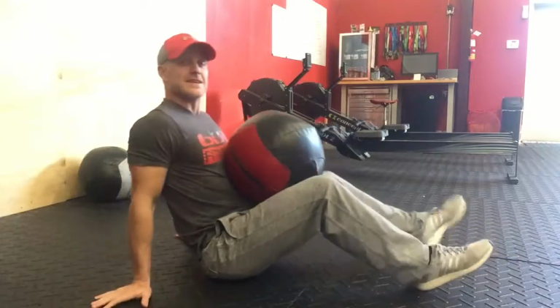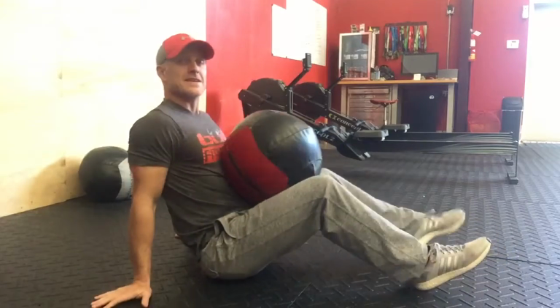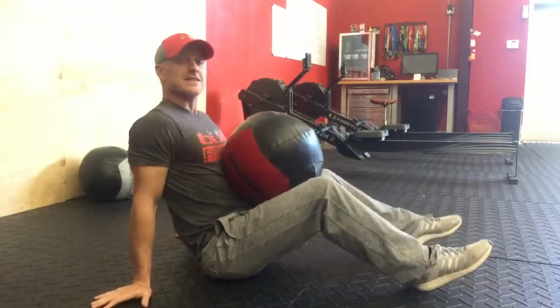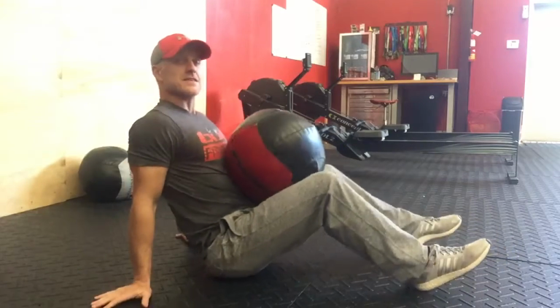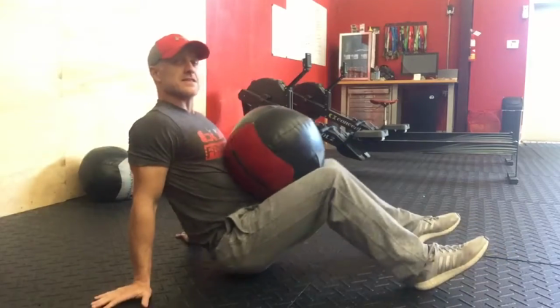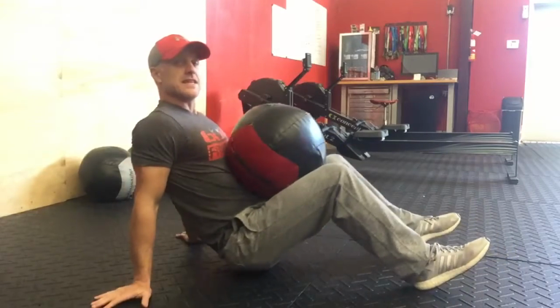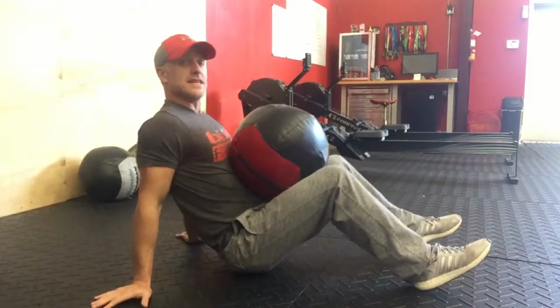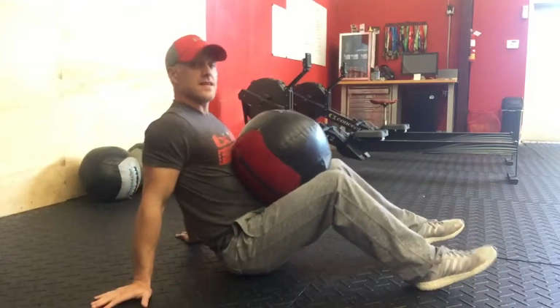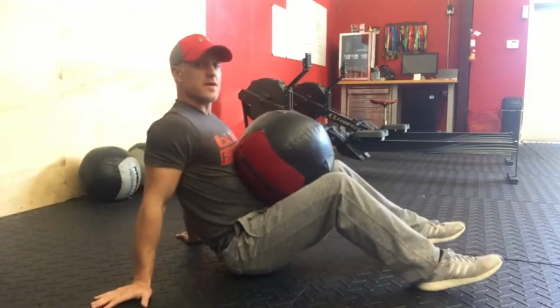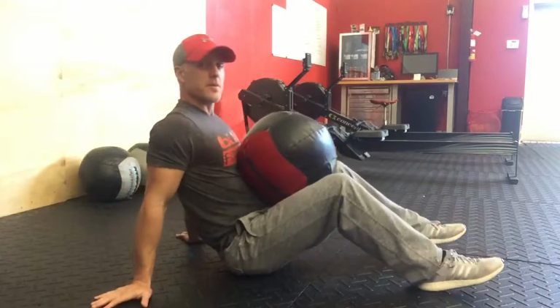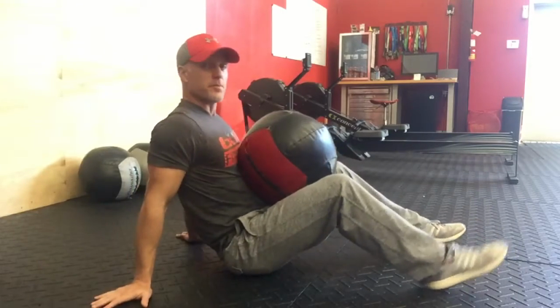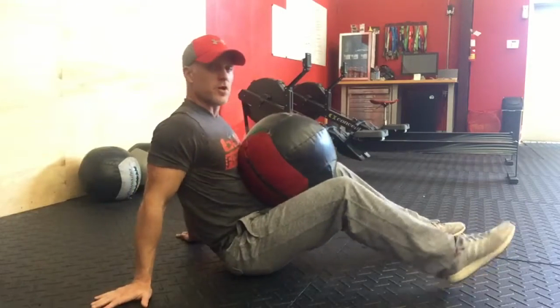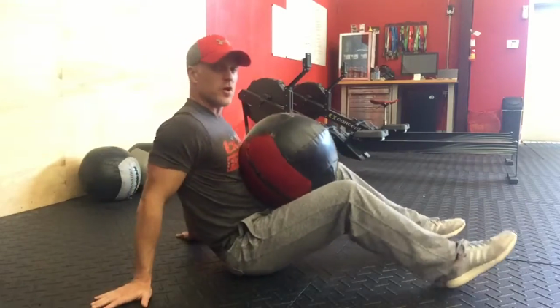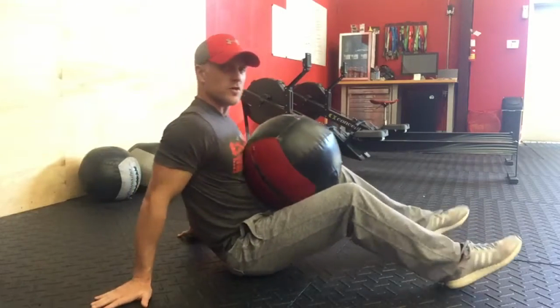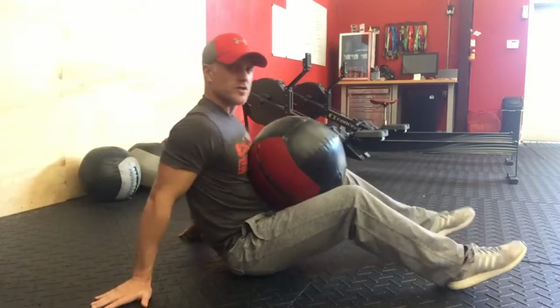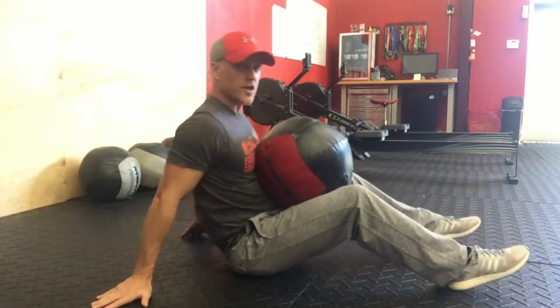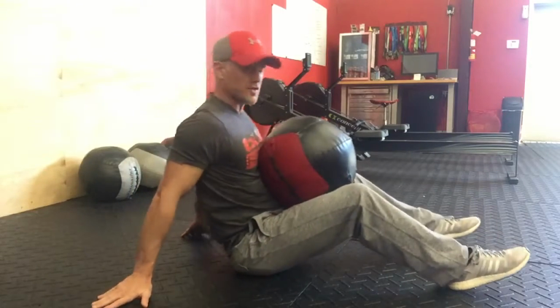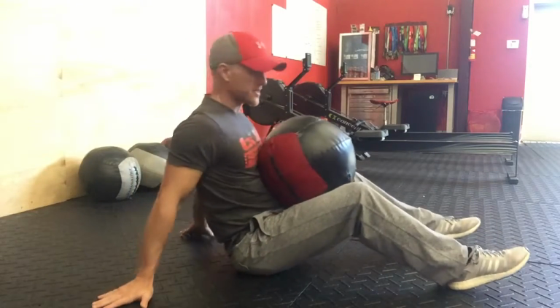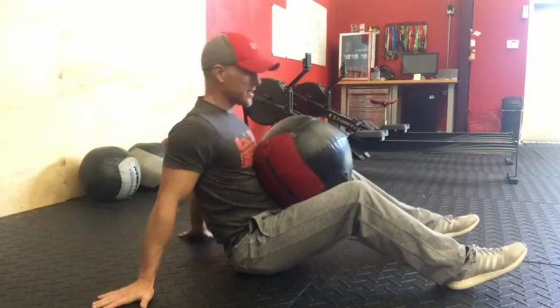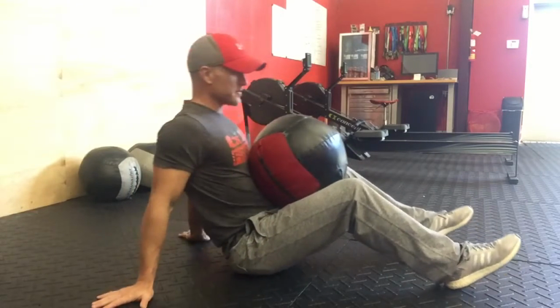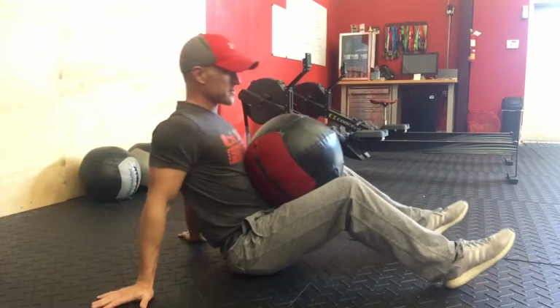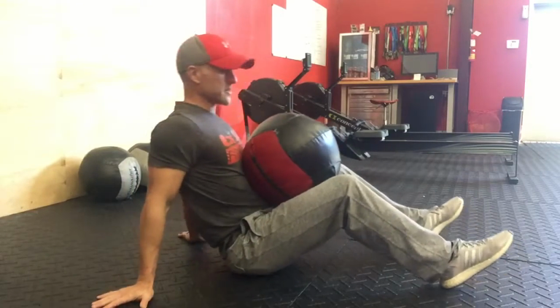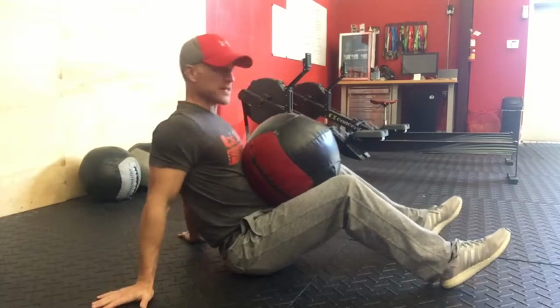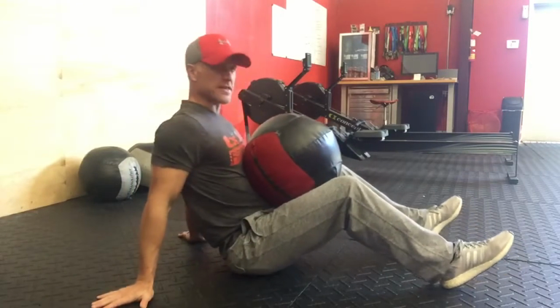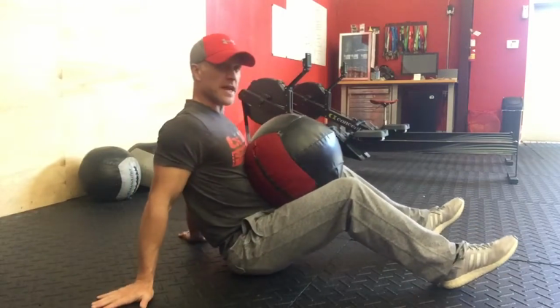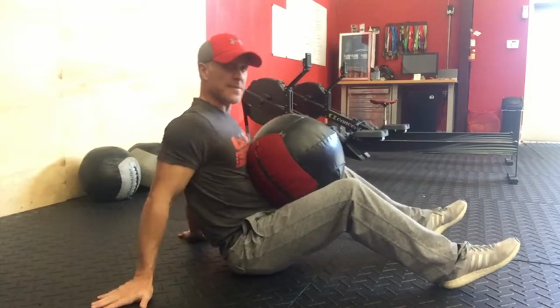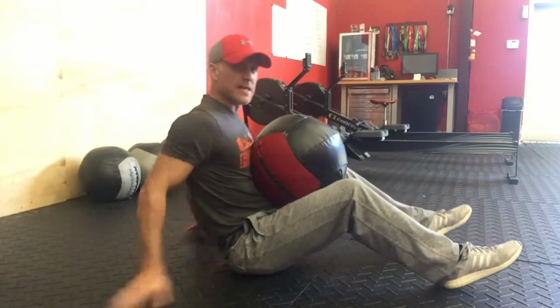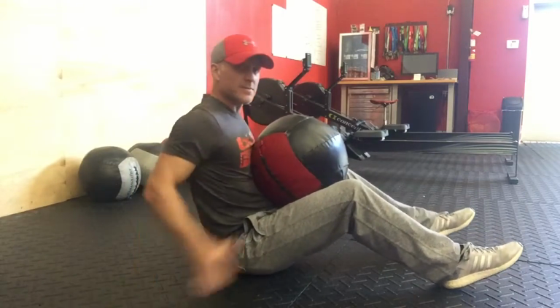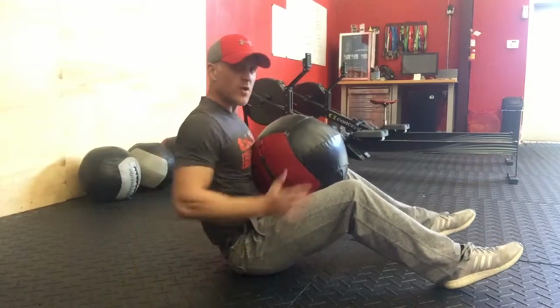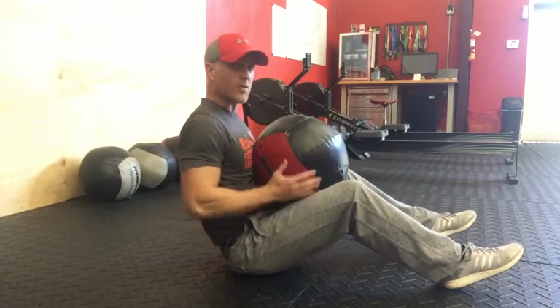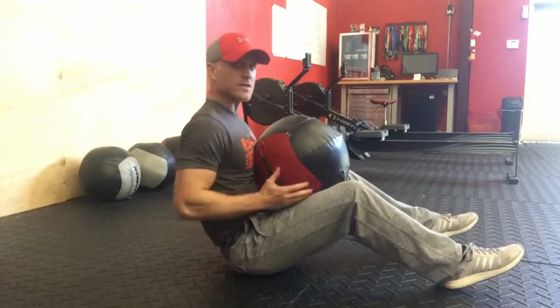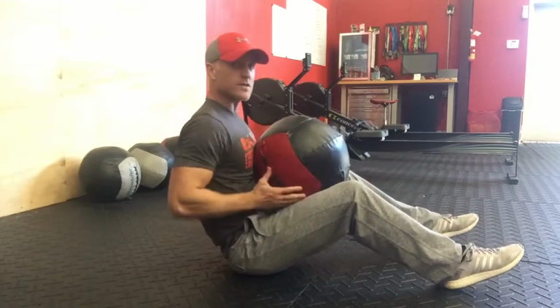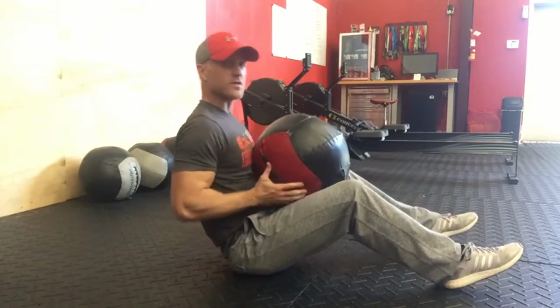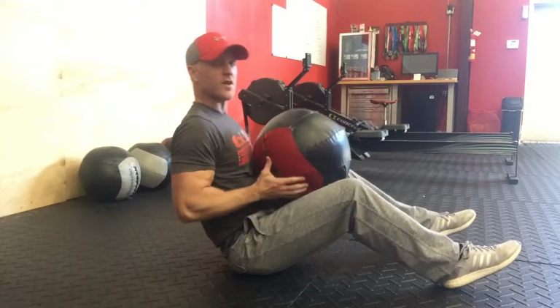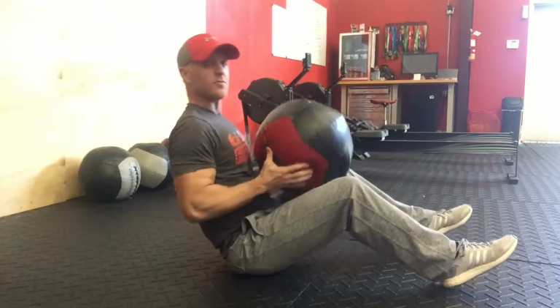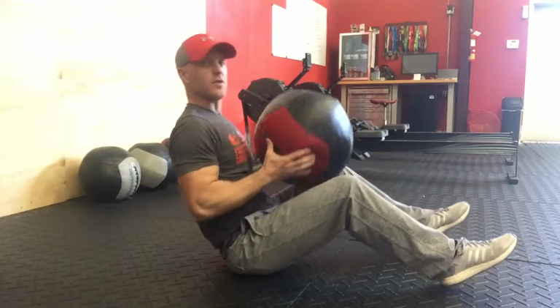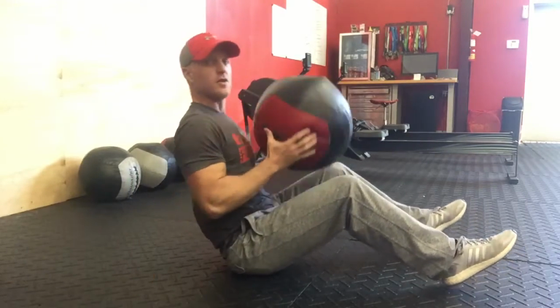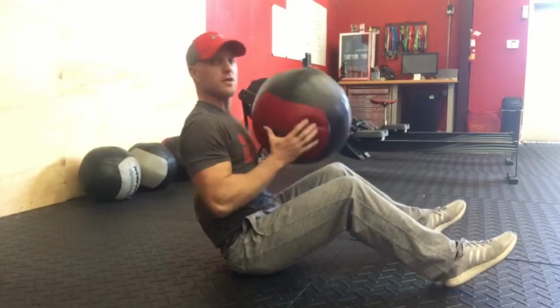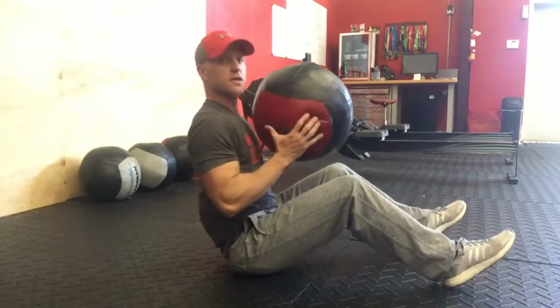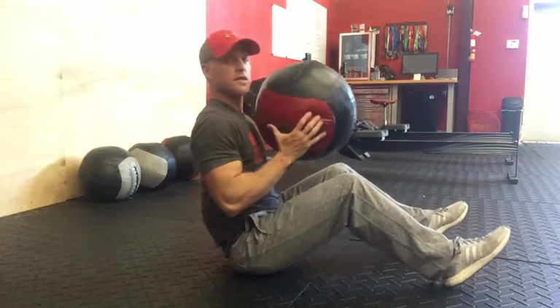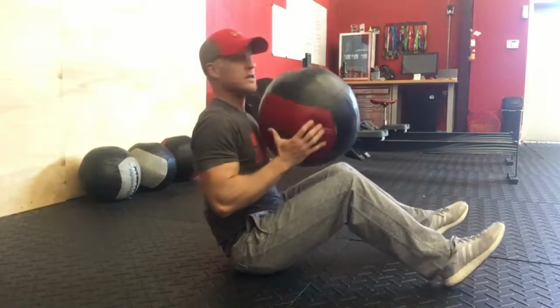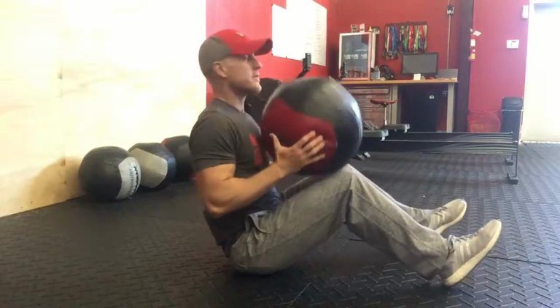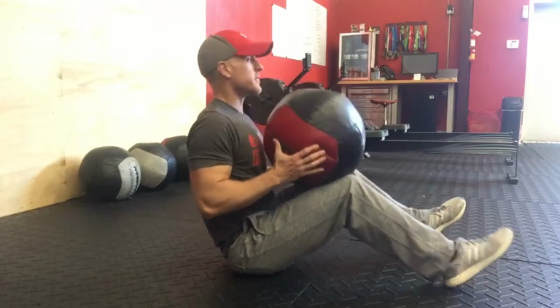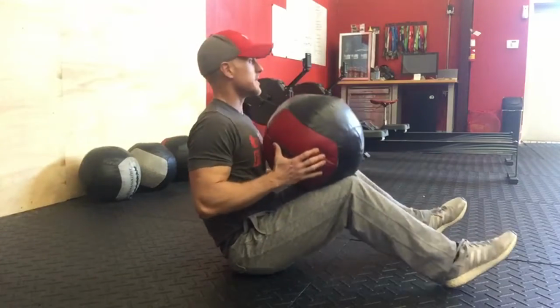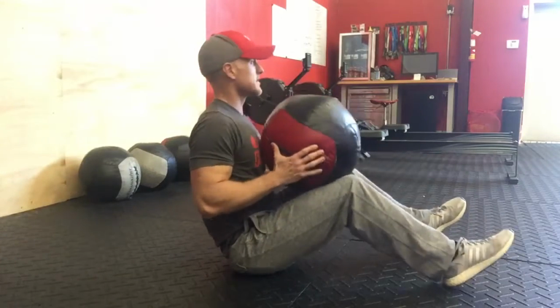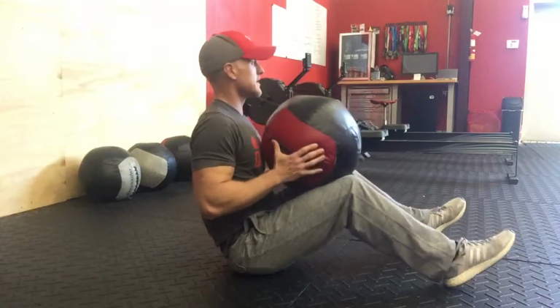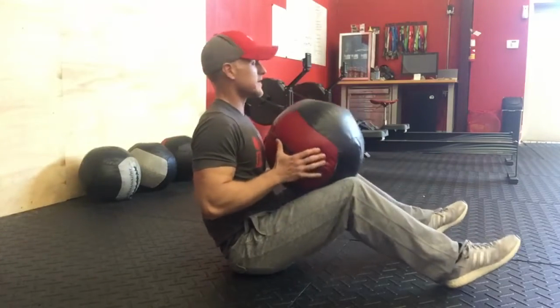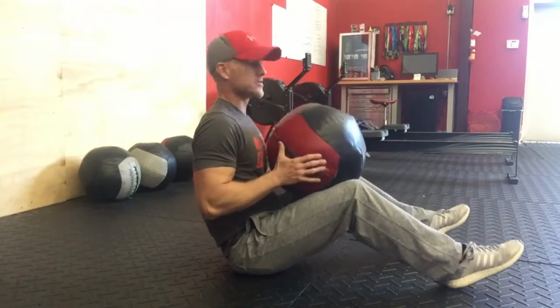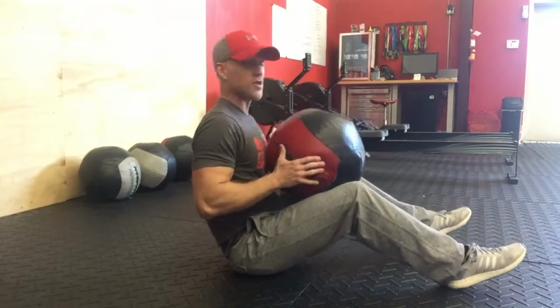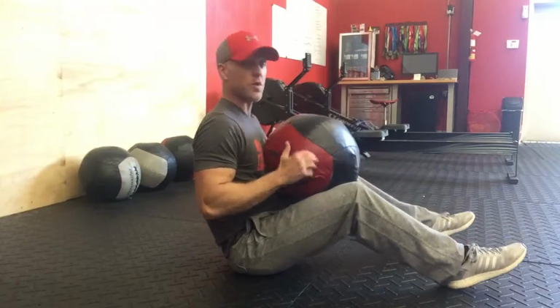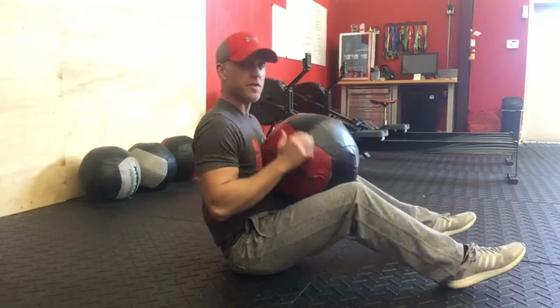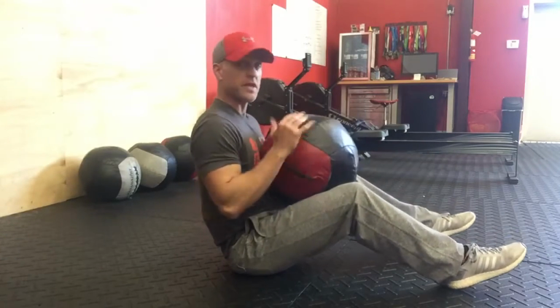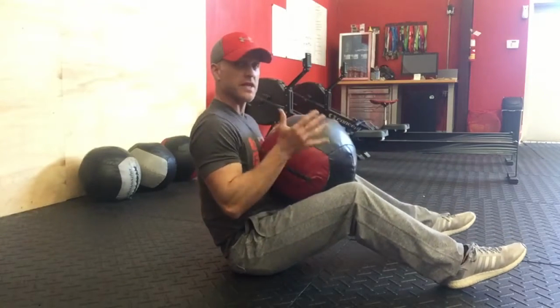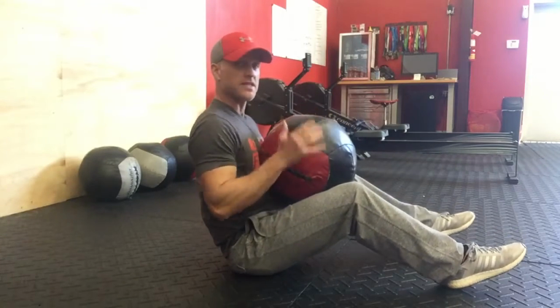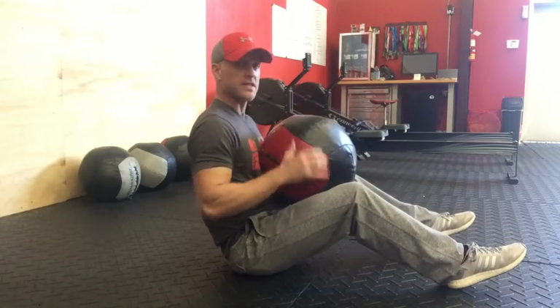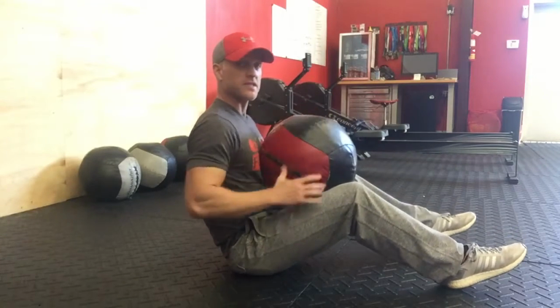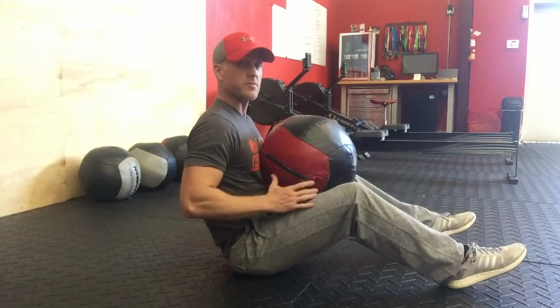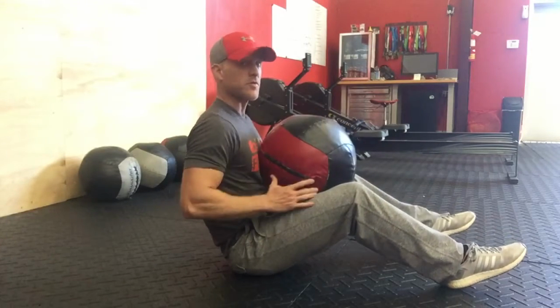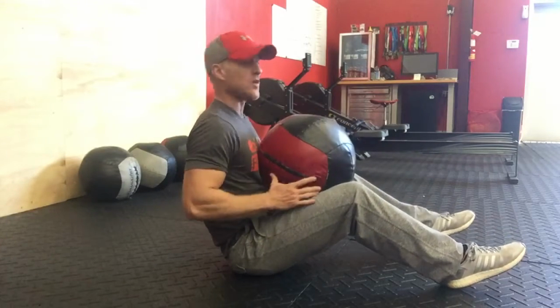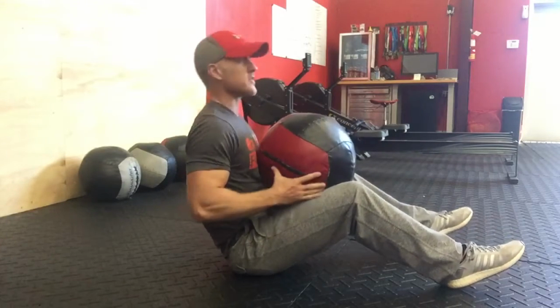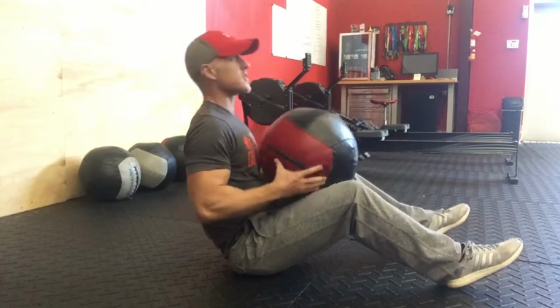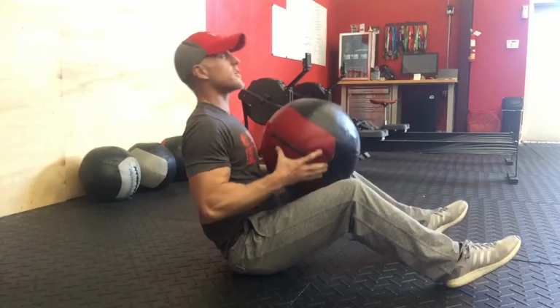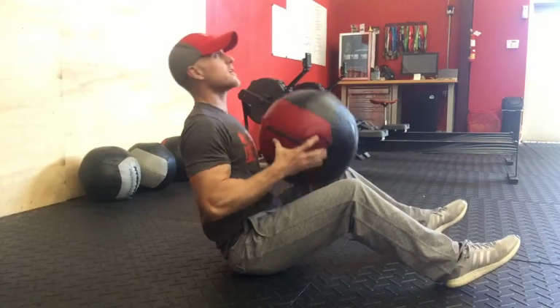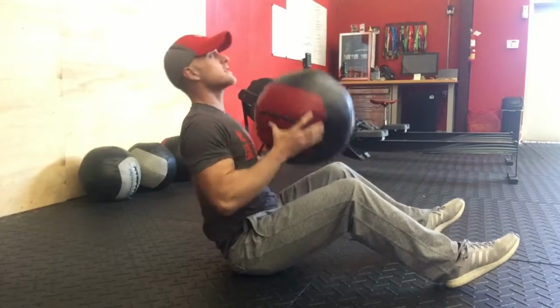The Seated Ball Toss-up. So you've got the Dynamax ball, which is the softball. Basically, I'll start with the easiest and move on to the hardest.